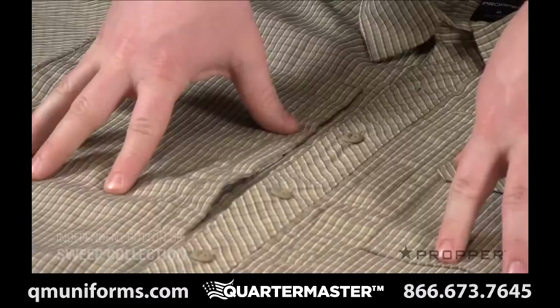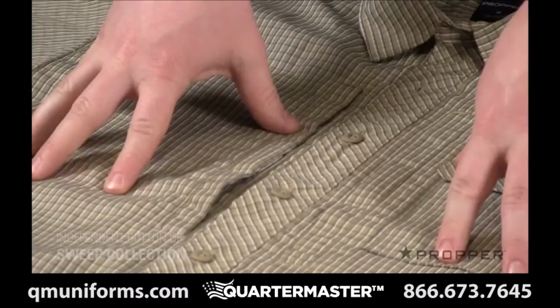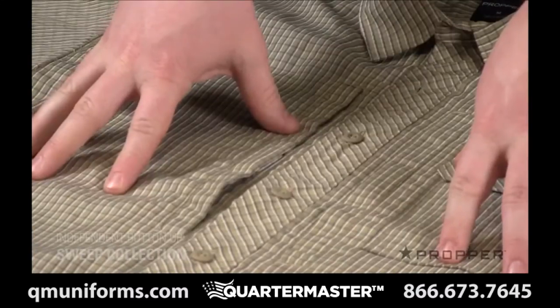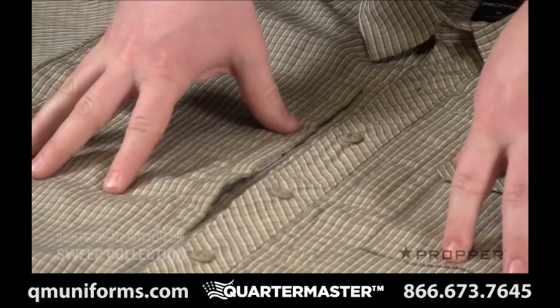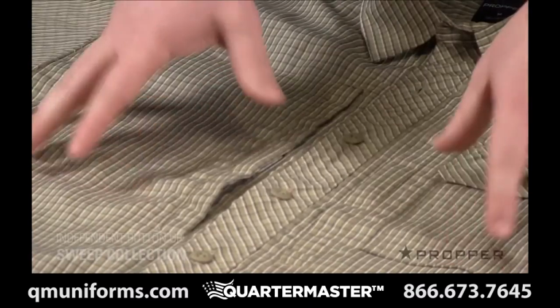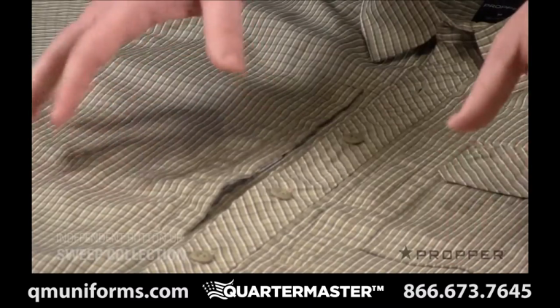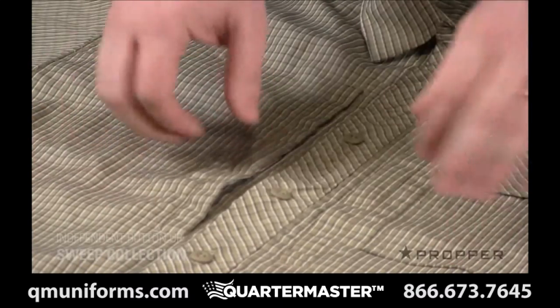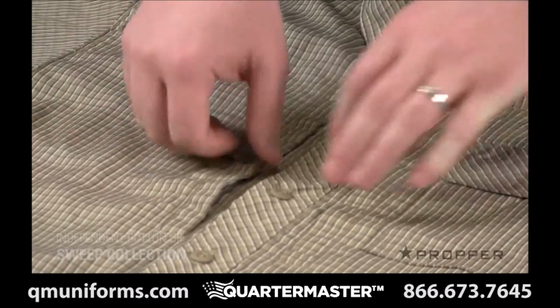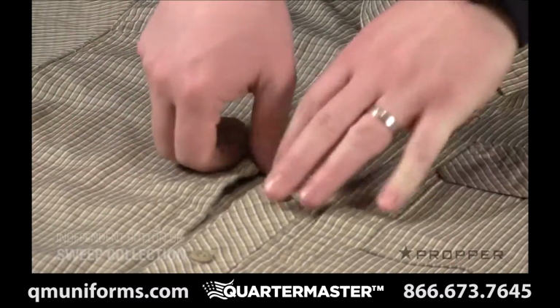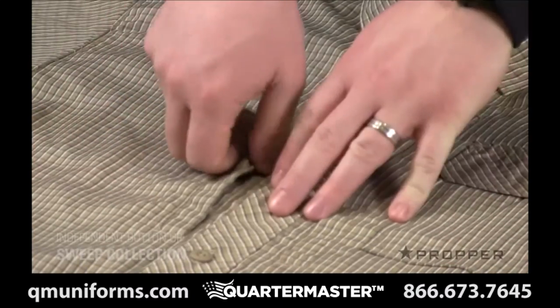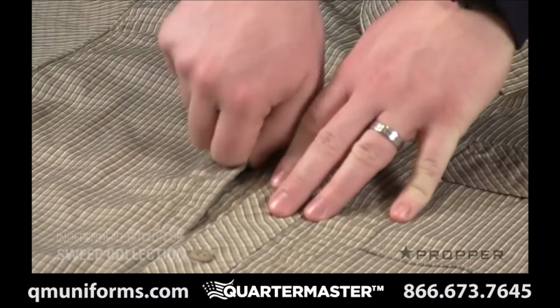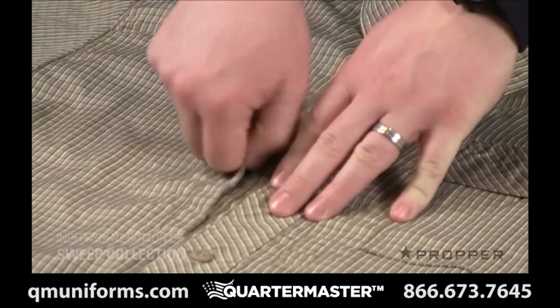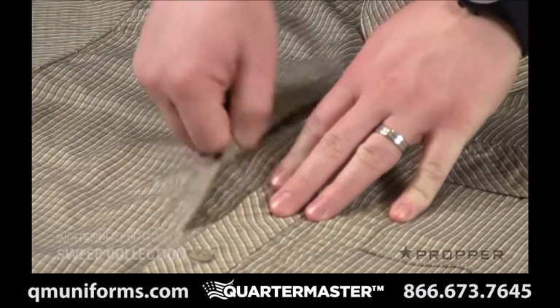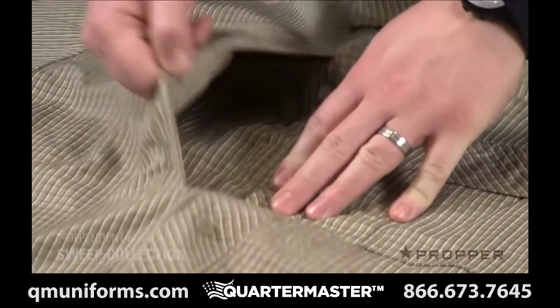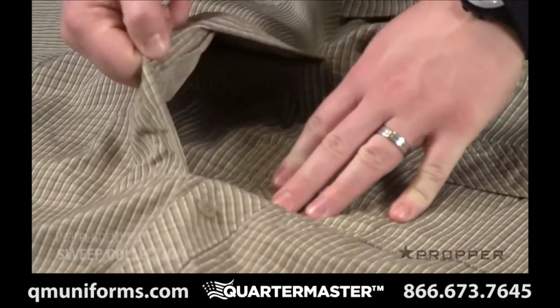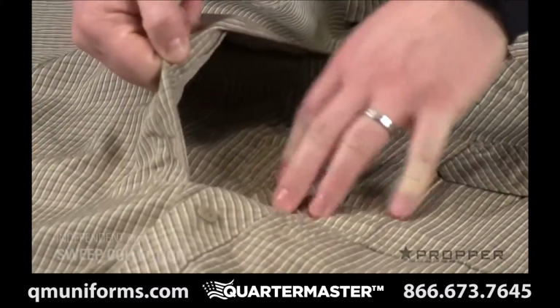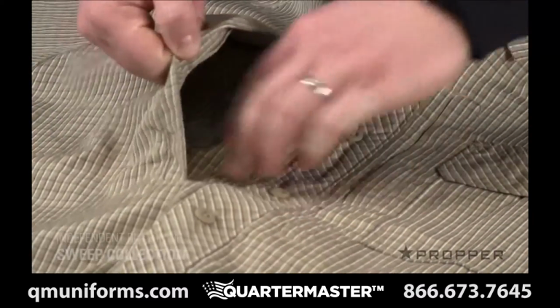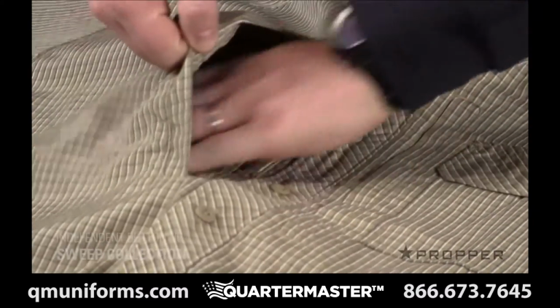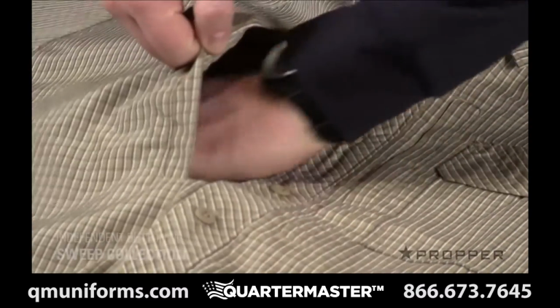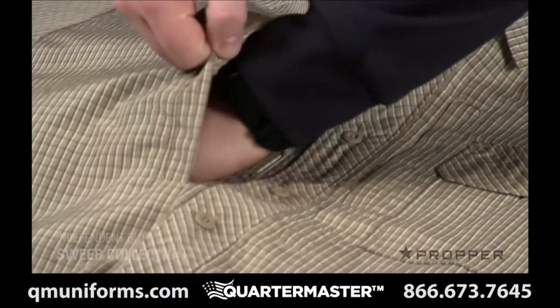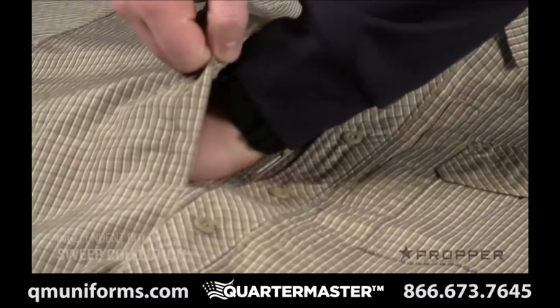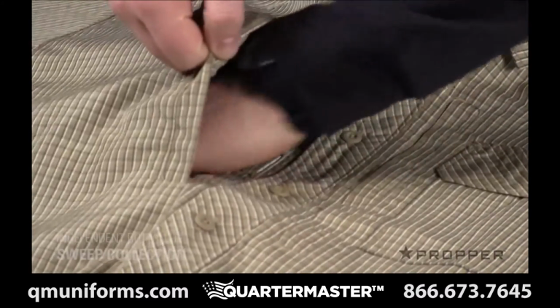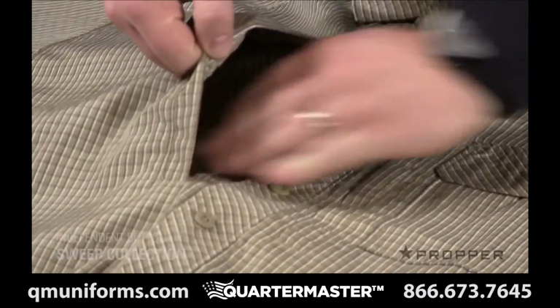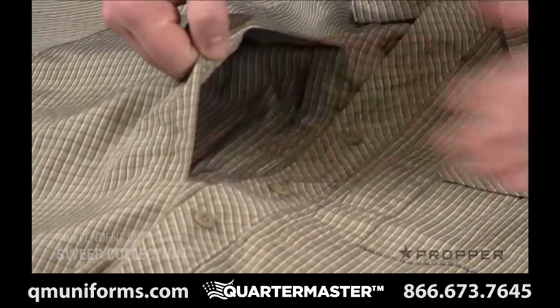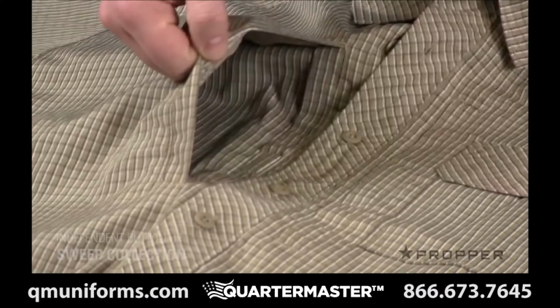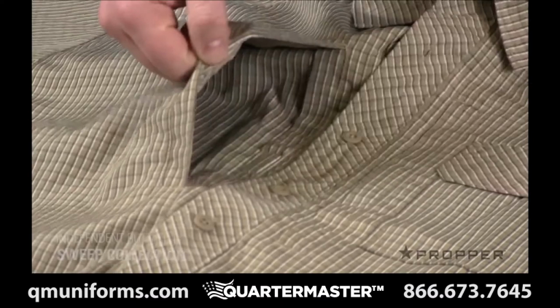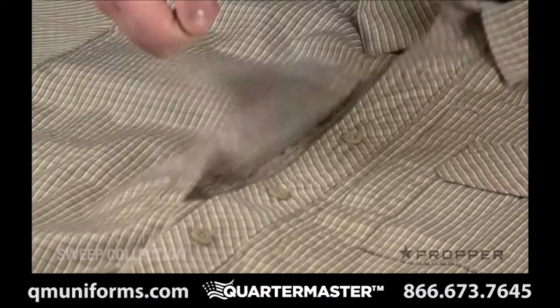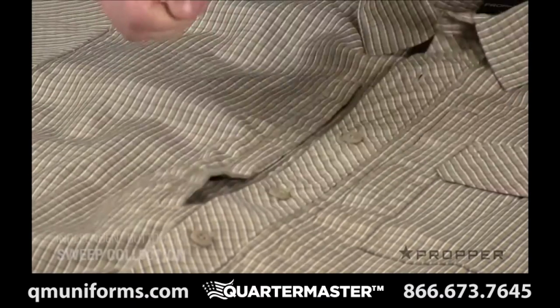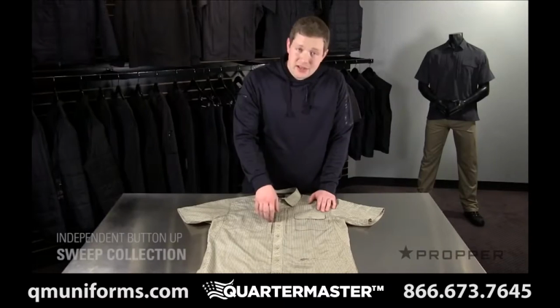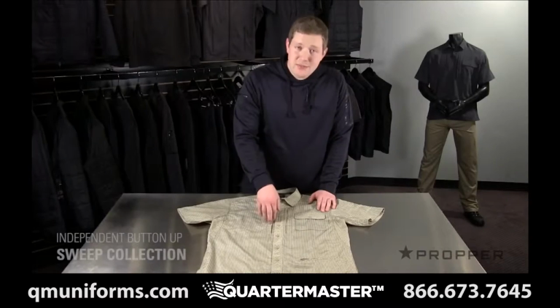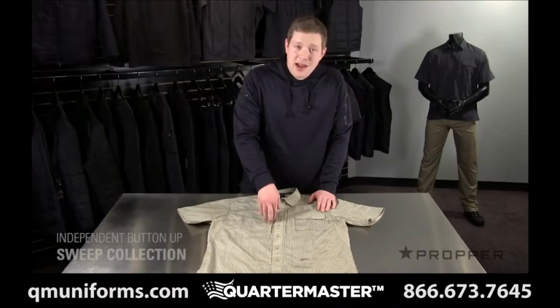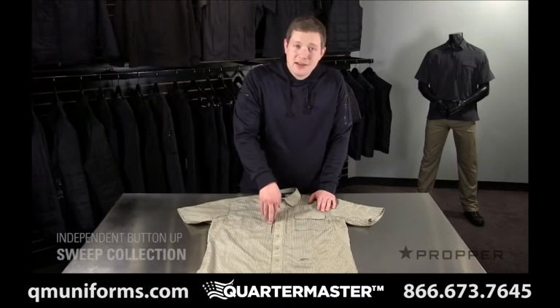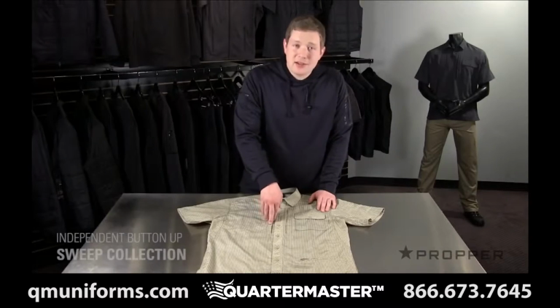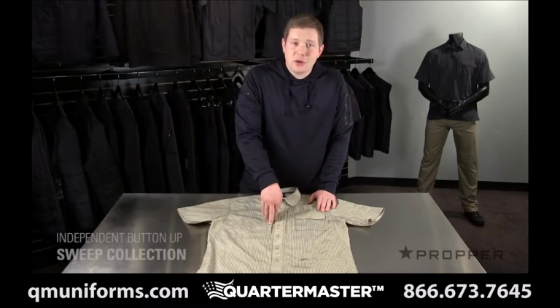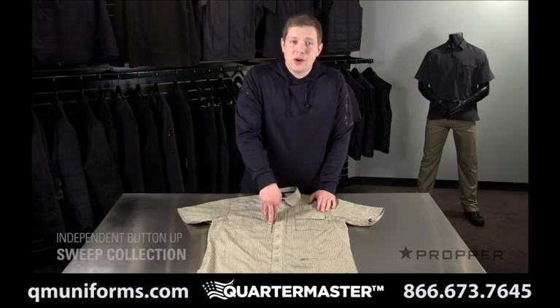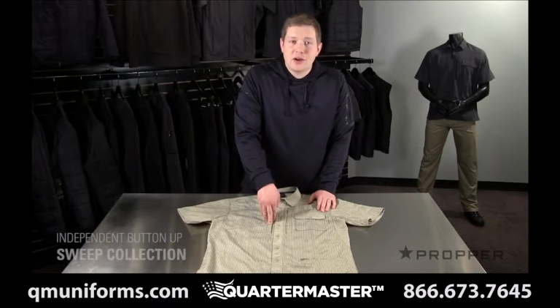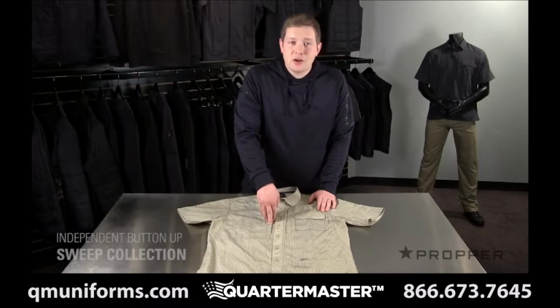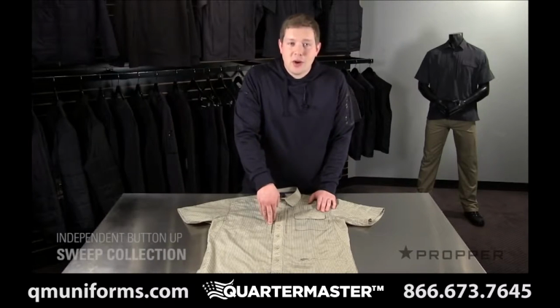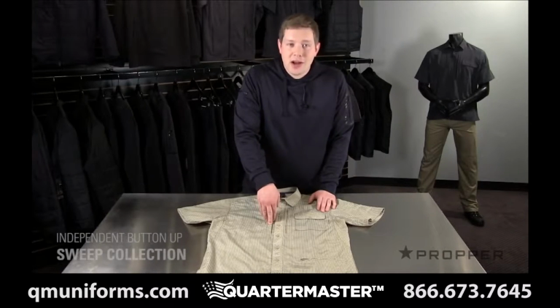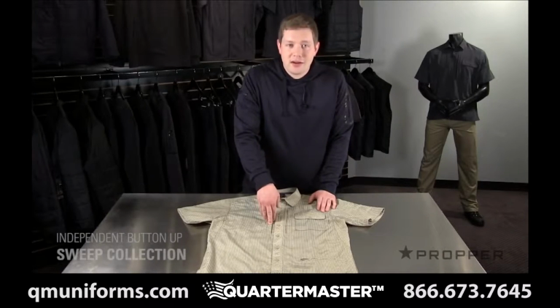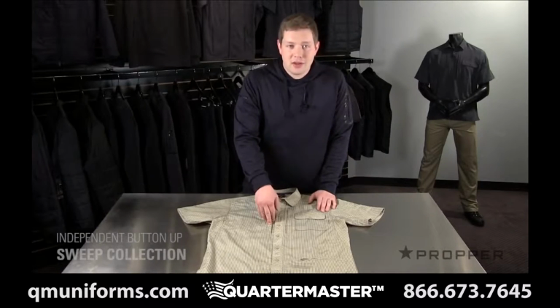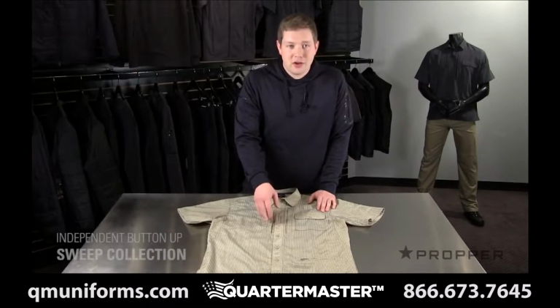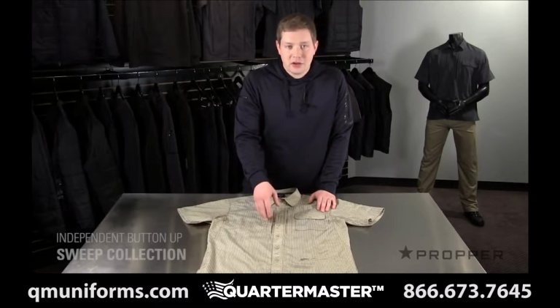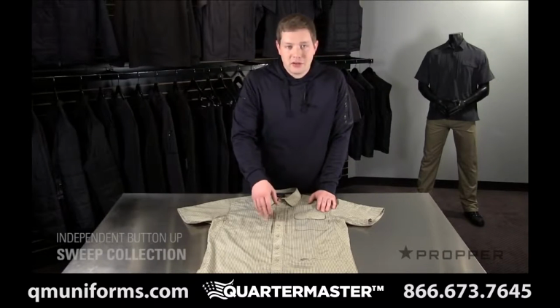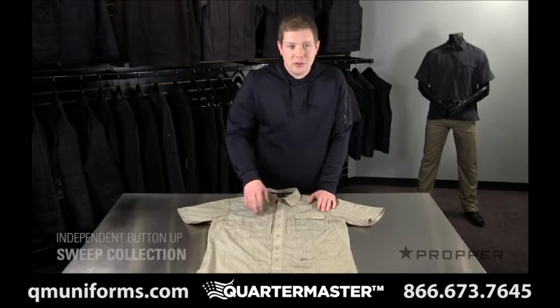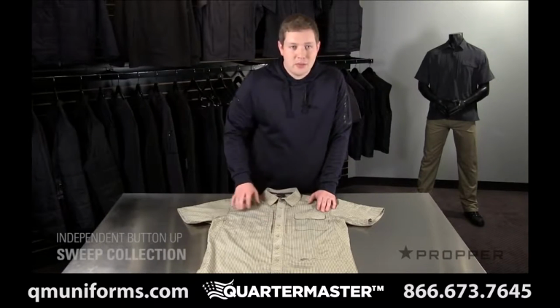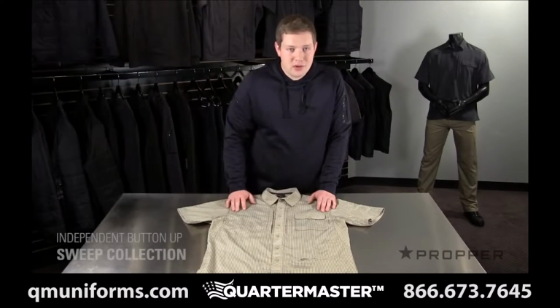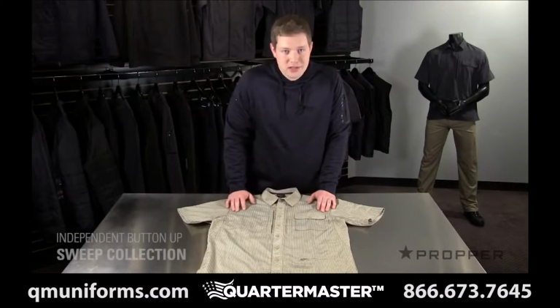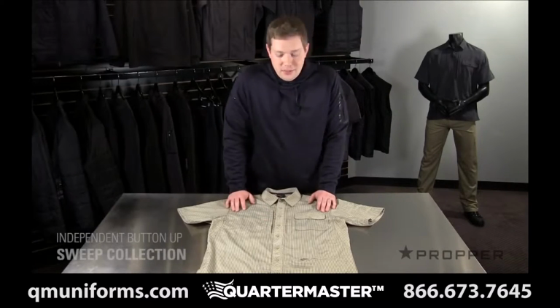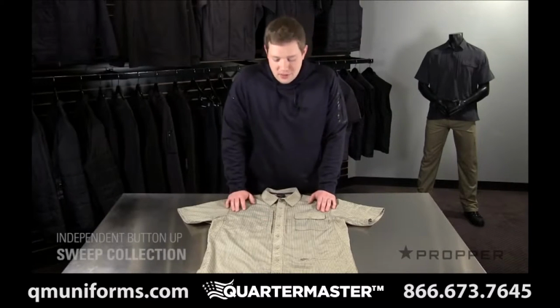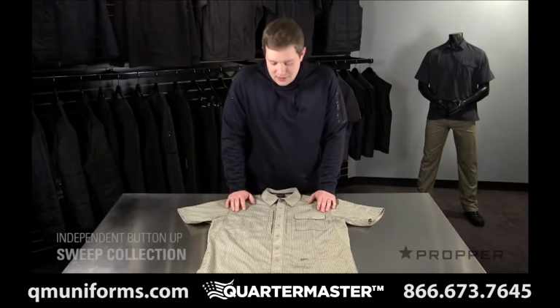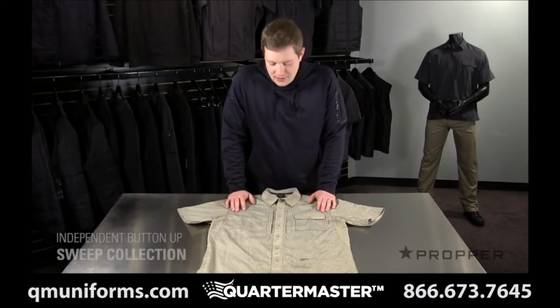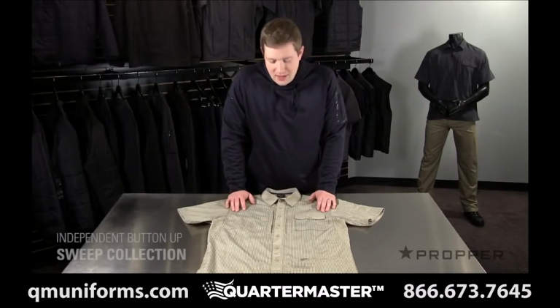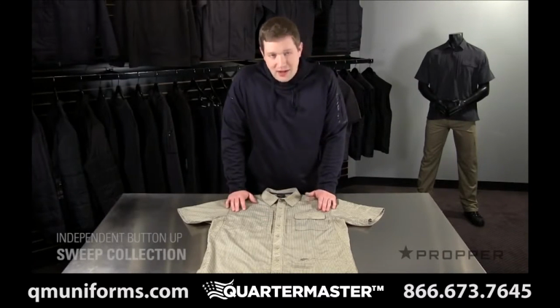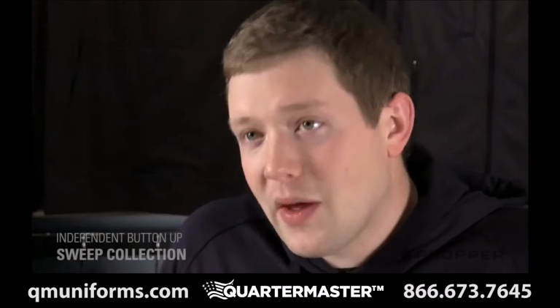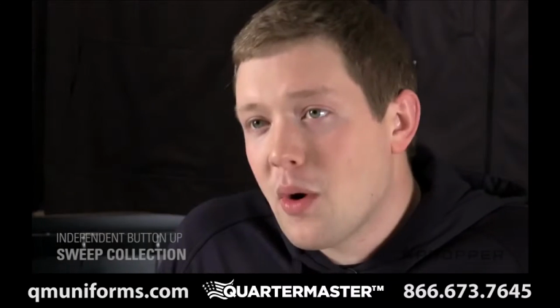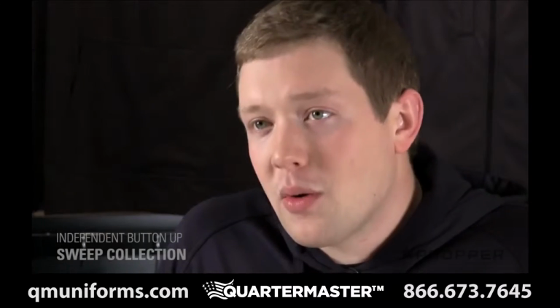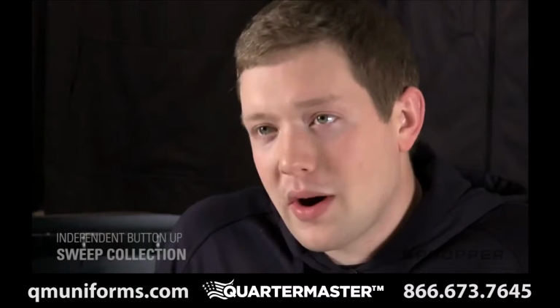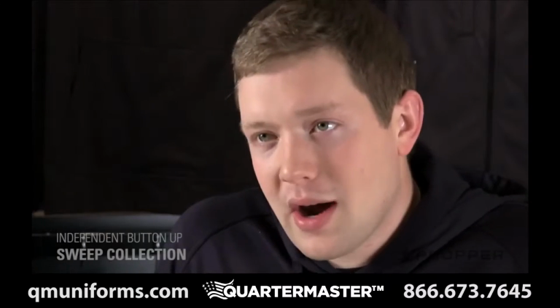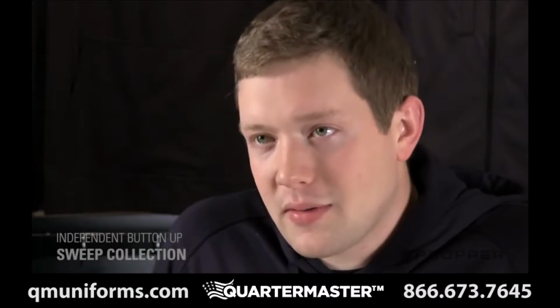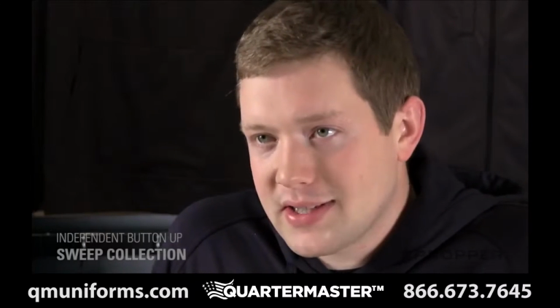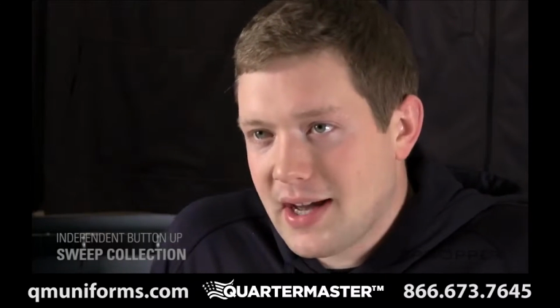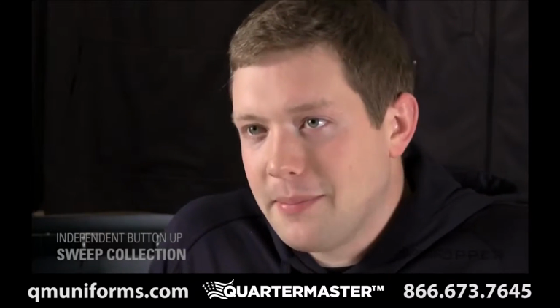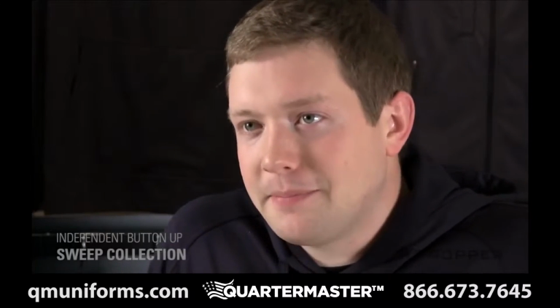There are large dual chest pockets that close with a magnet. These magnets are quicker and quieter than hook and loop or zippers, and they won't wear out over time.